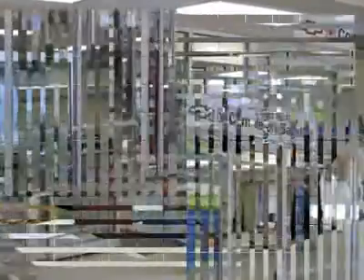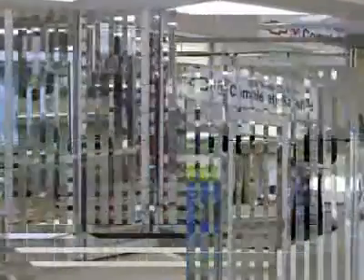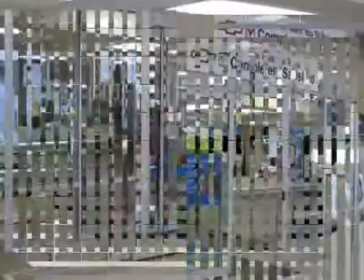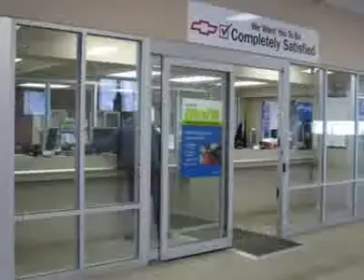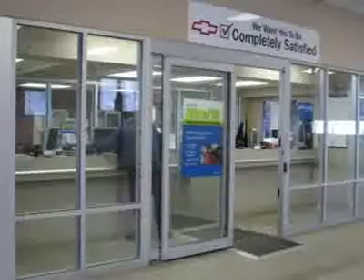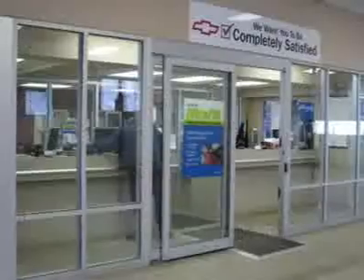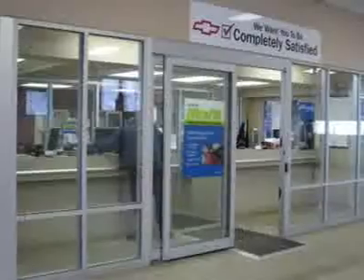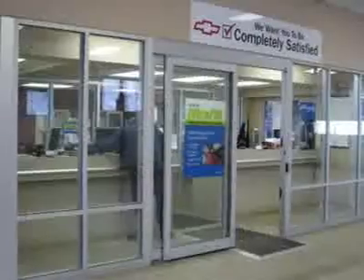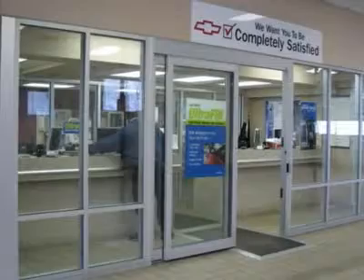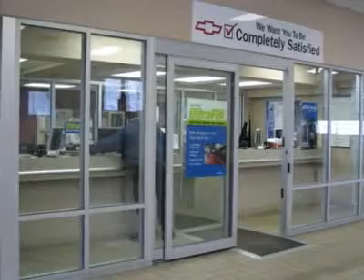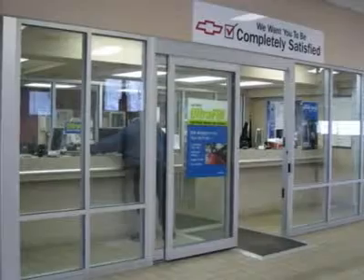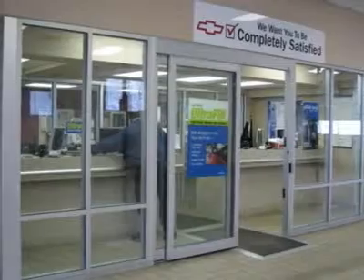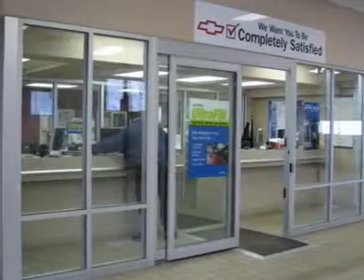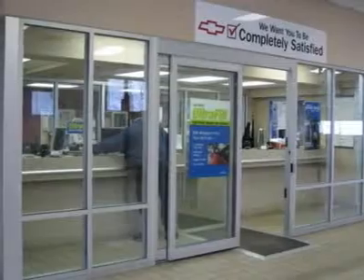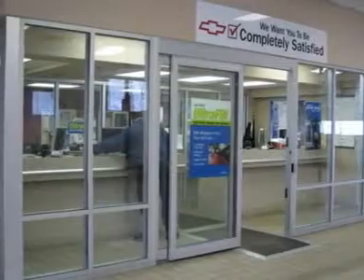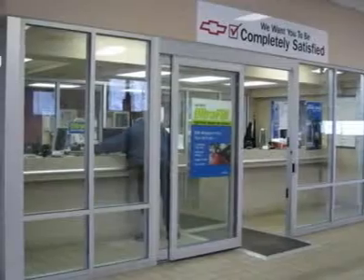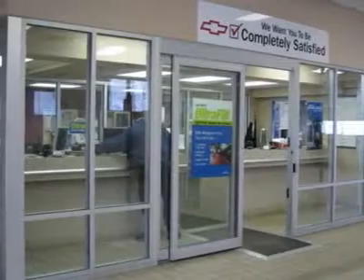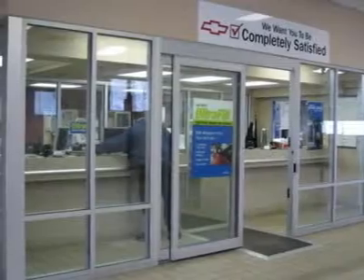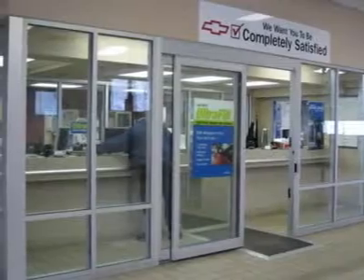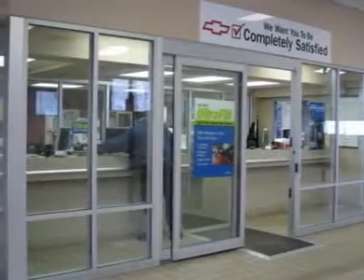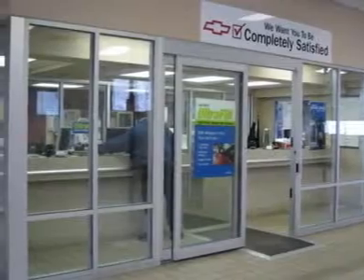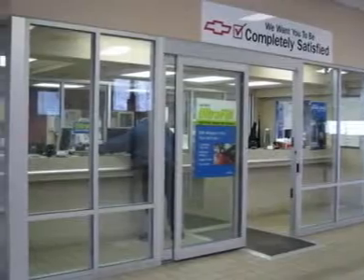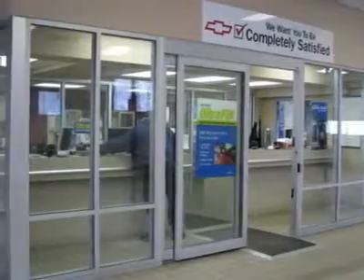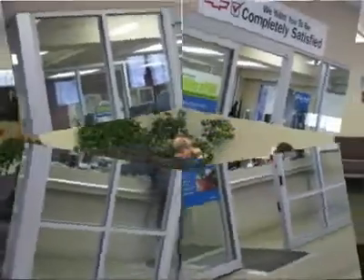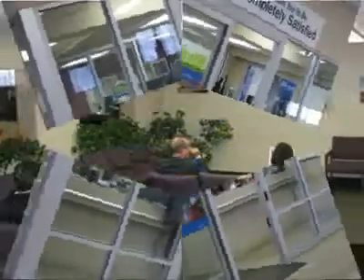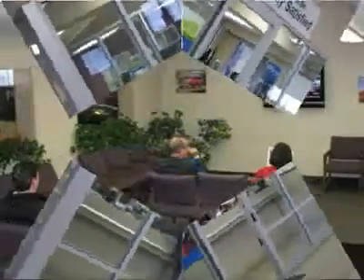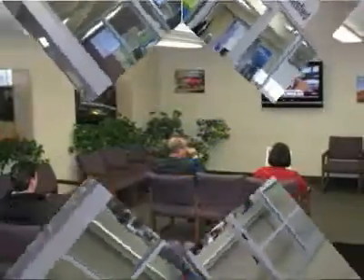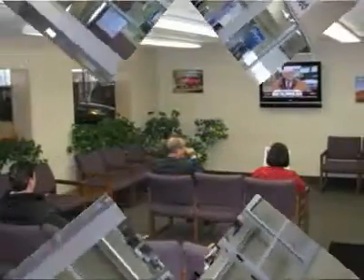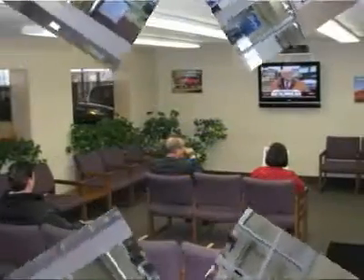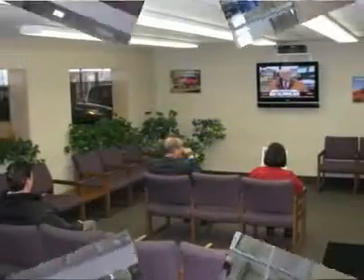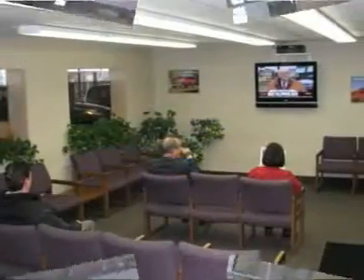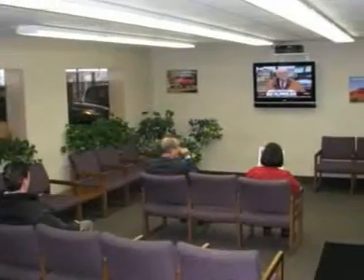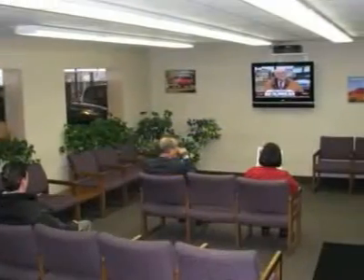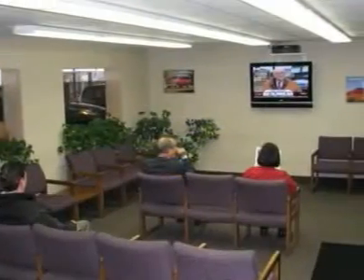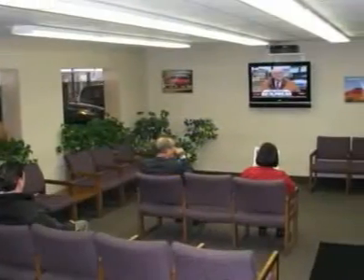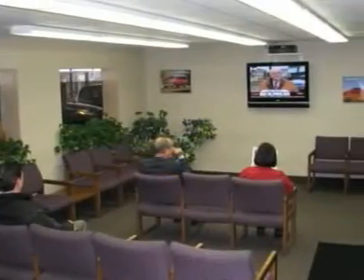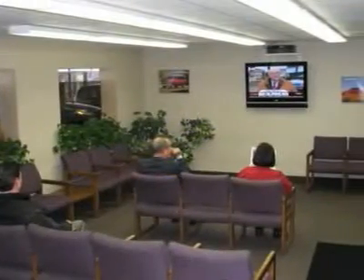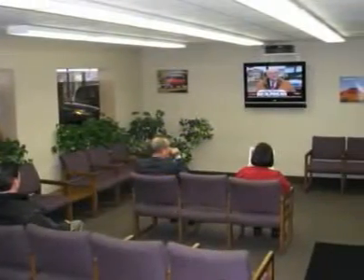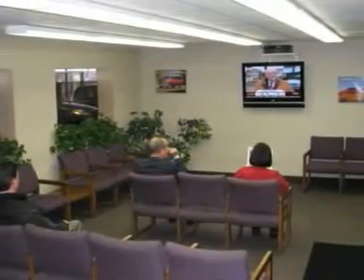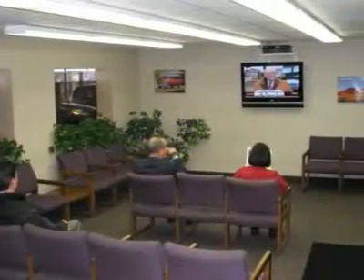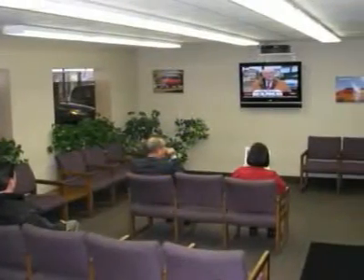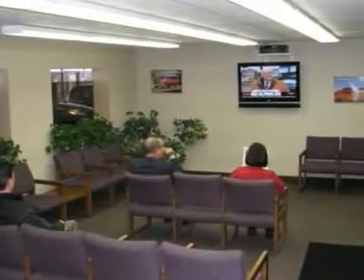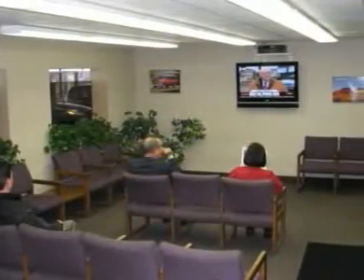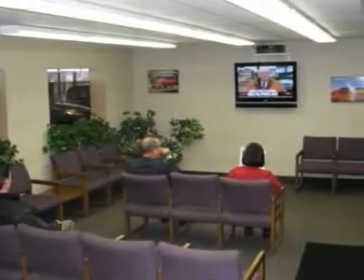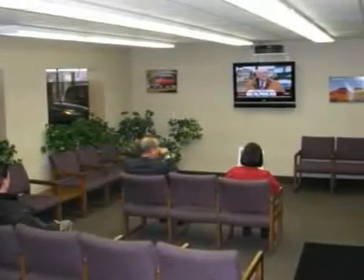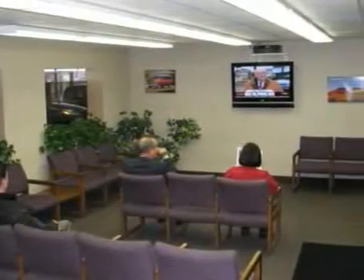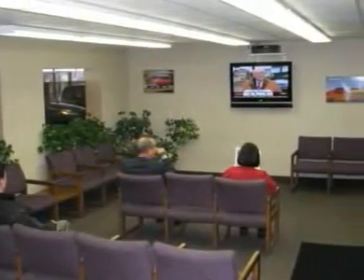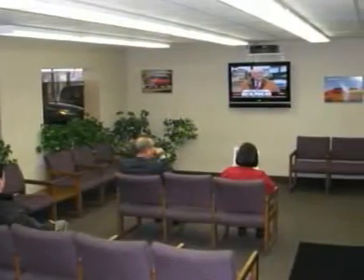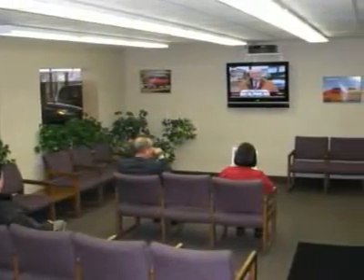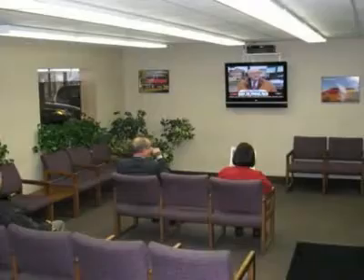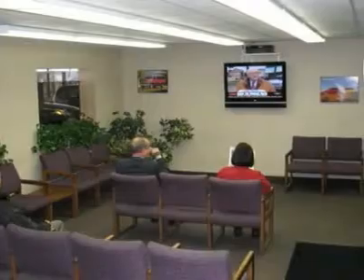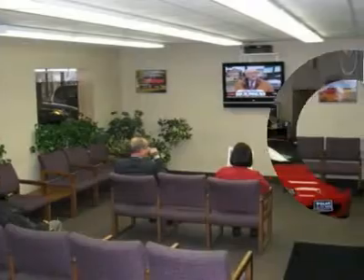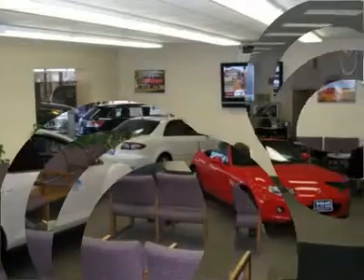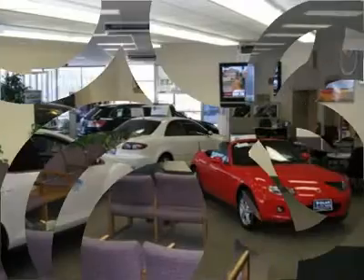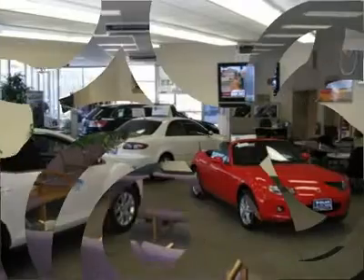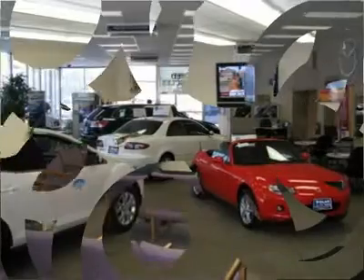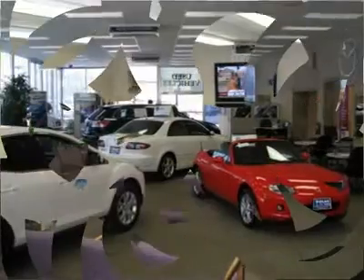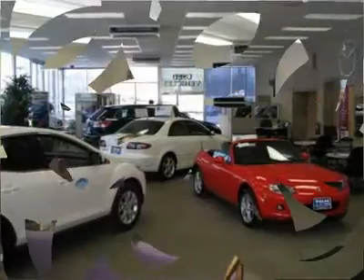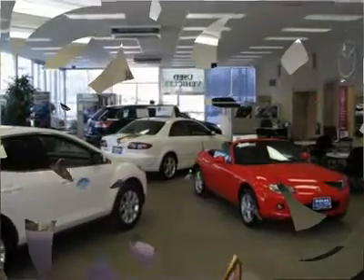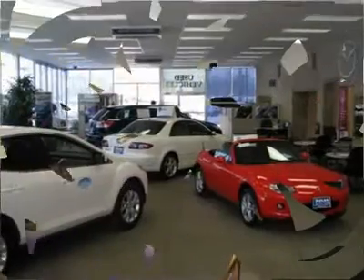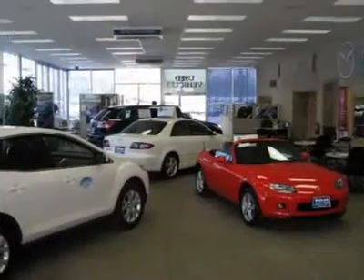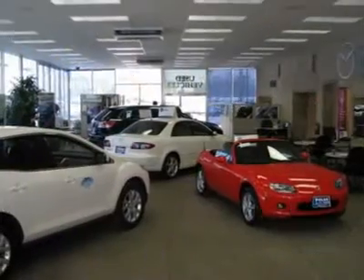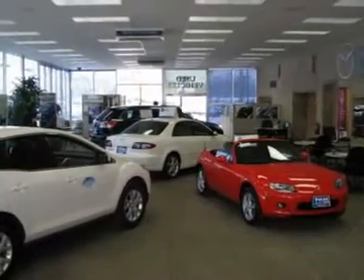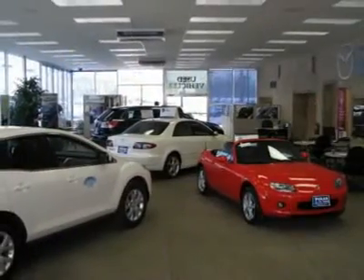Polar is the safest, easiest place on earth to buy a vehicle. No kidding. Call, email, or stop by today.